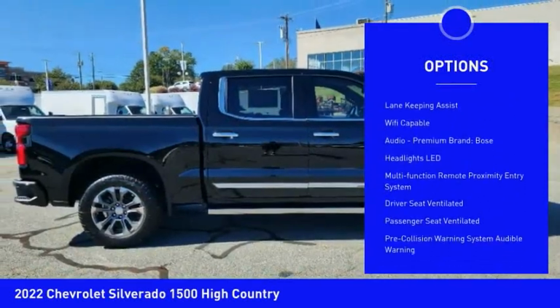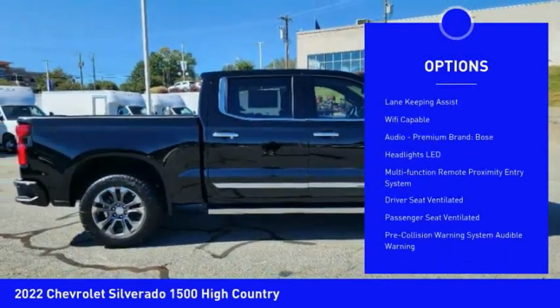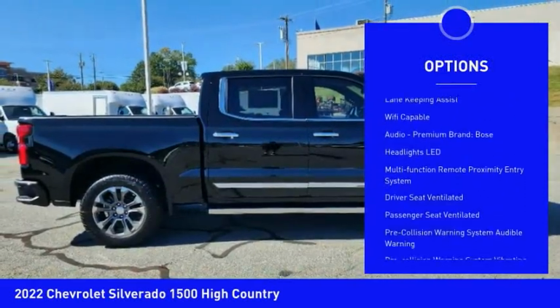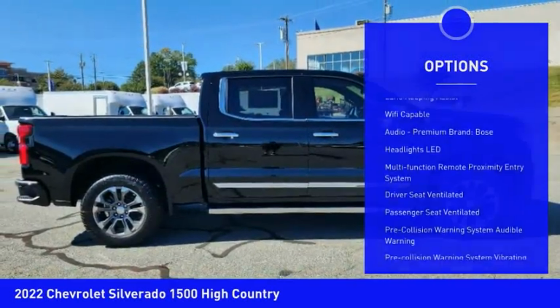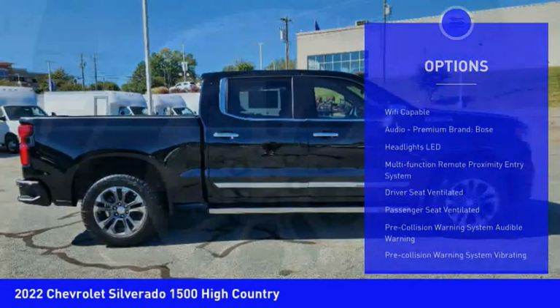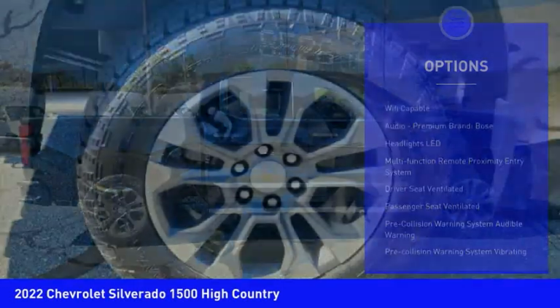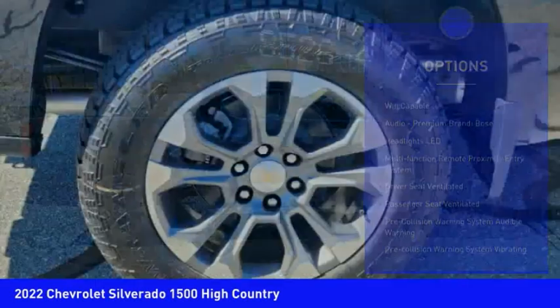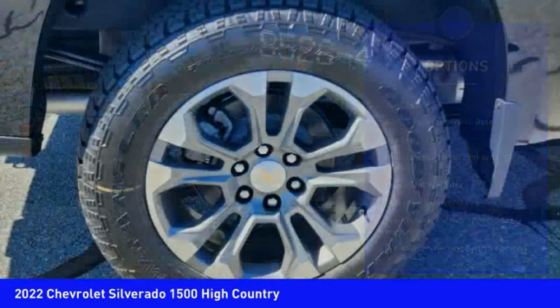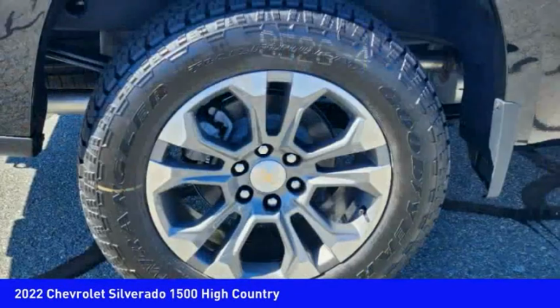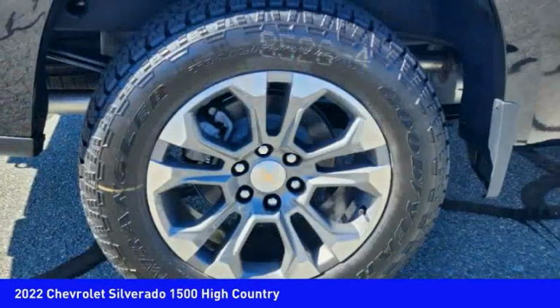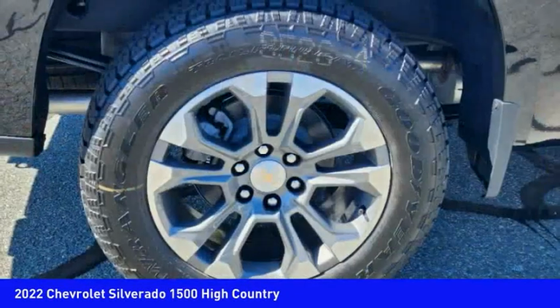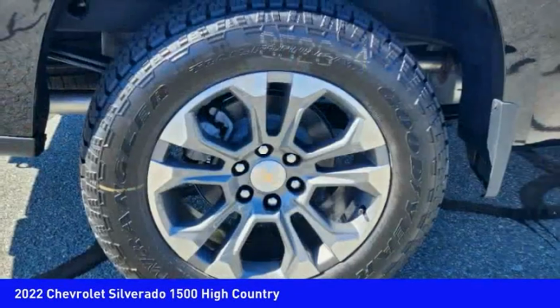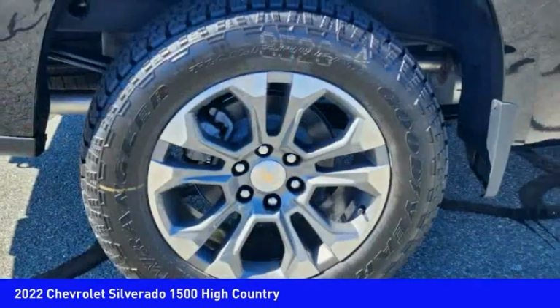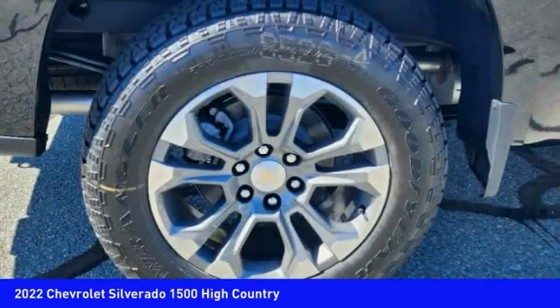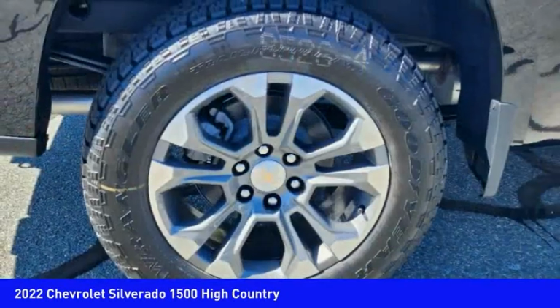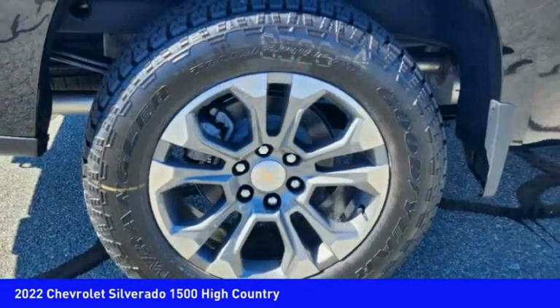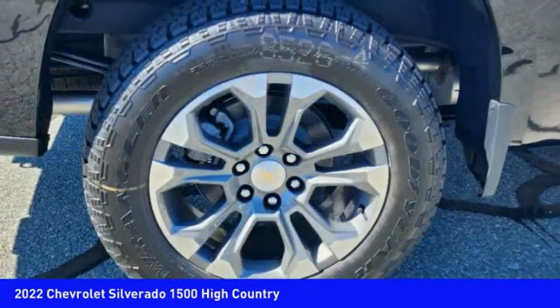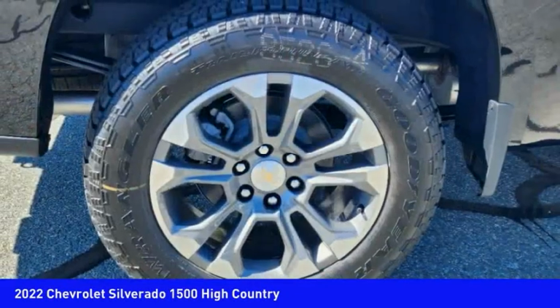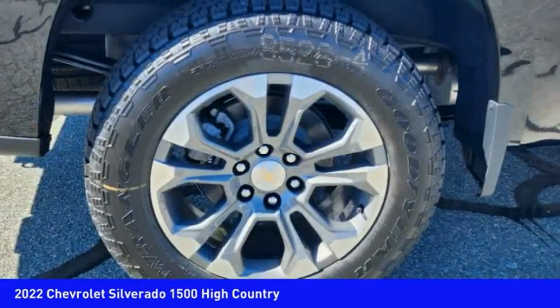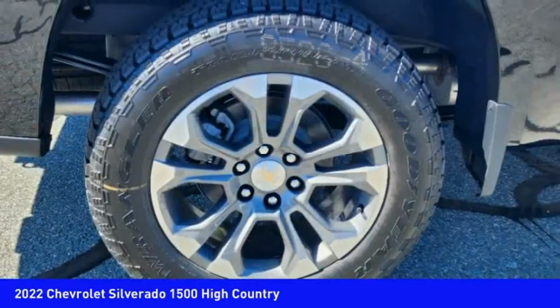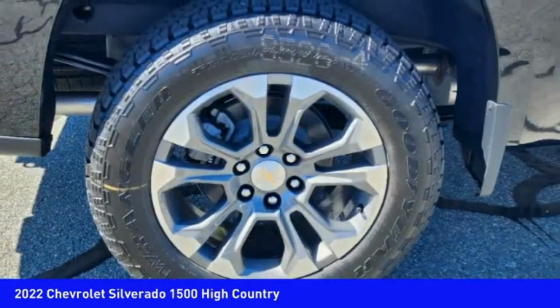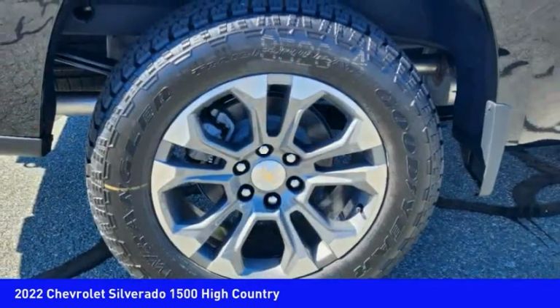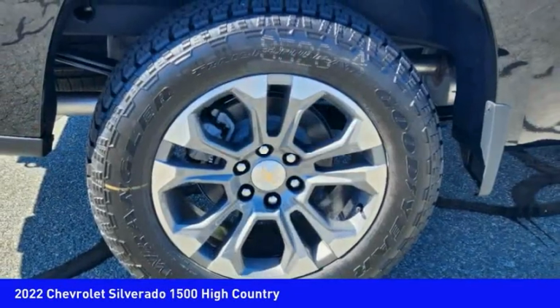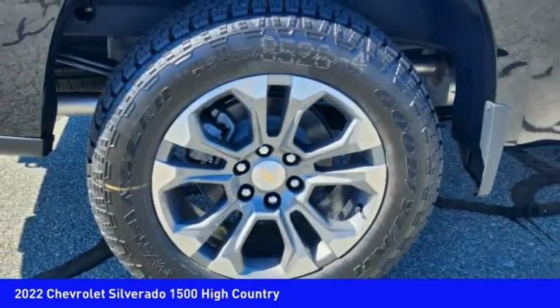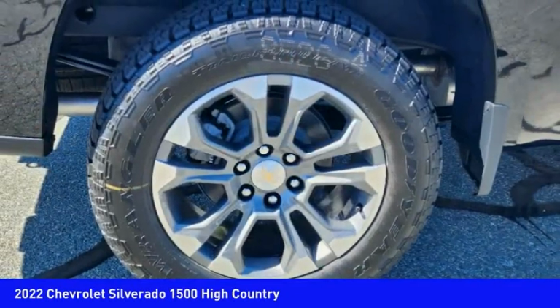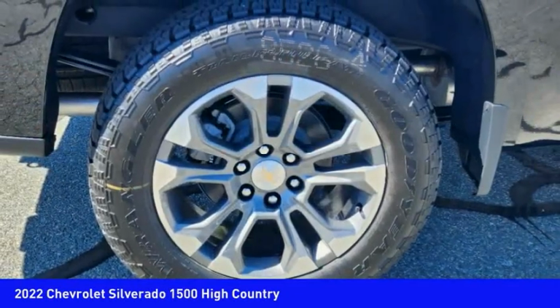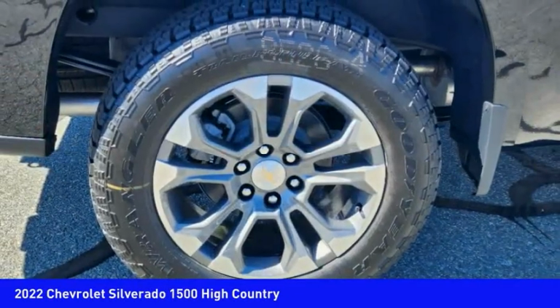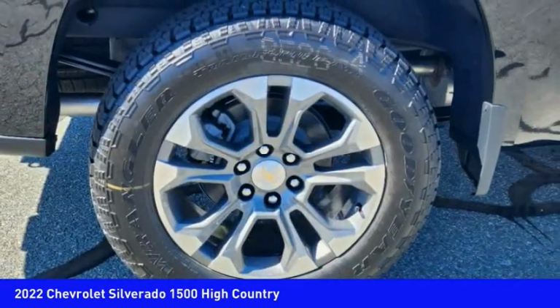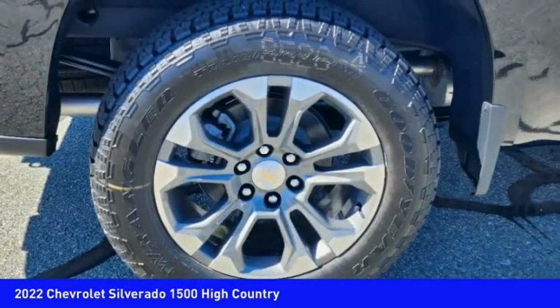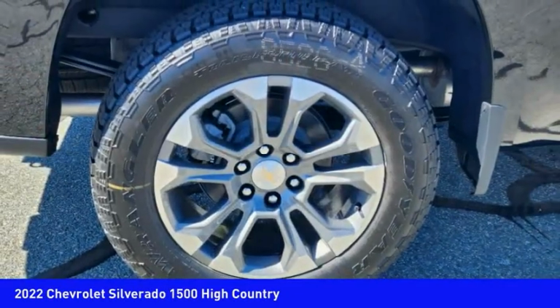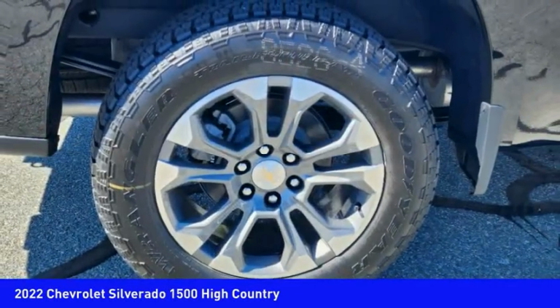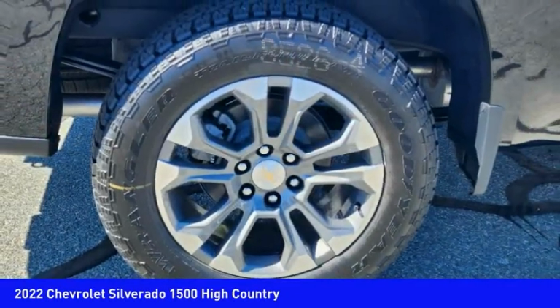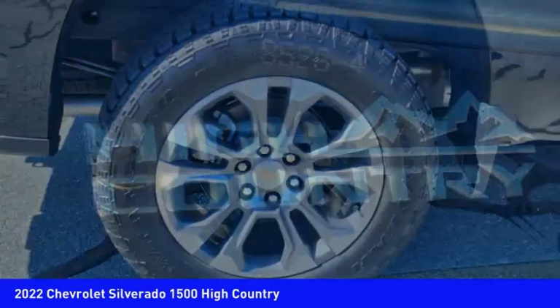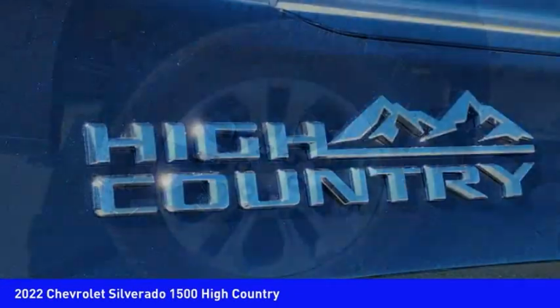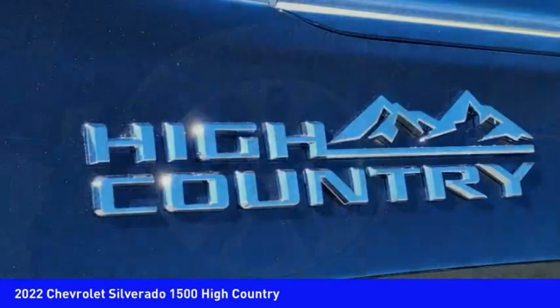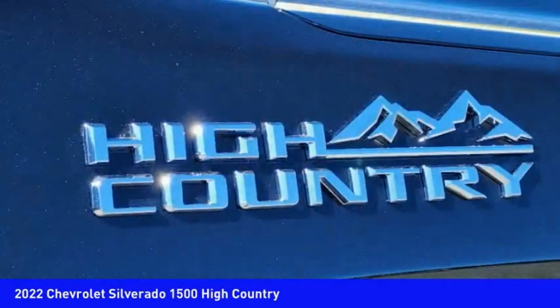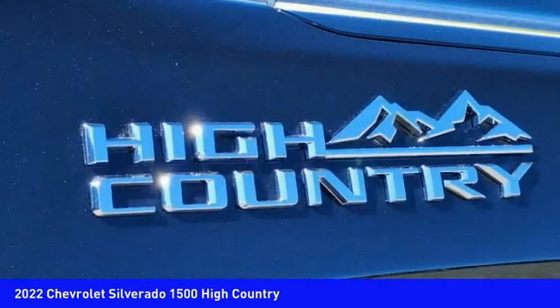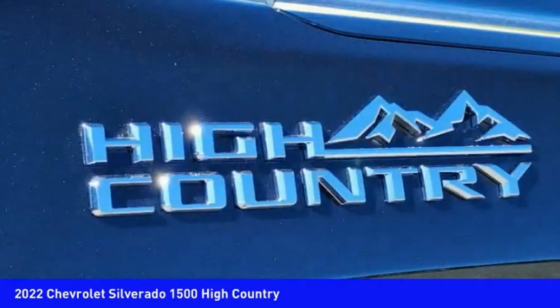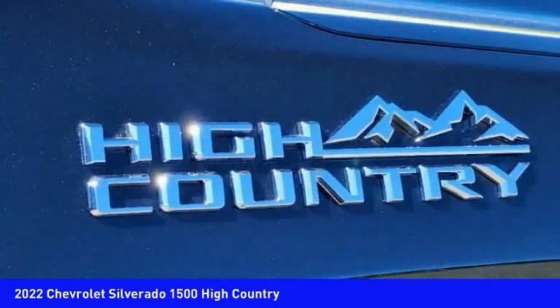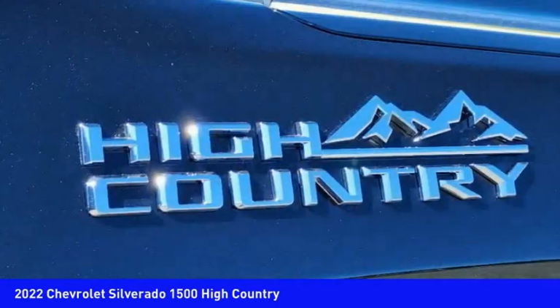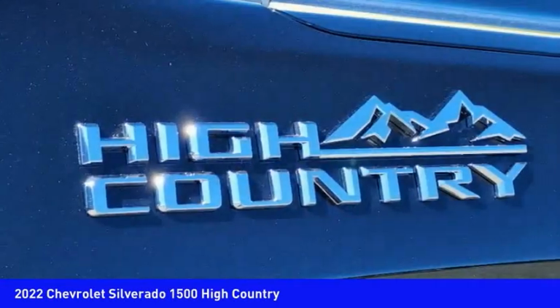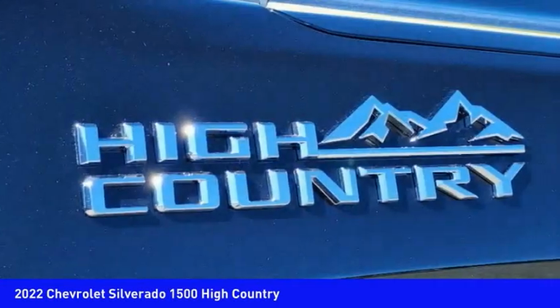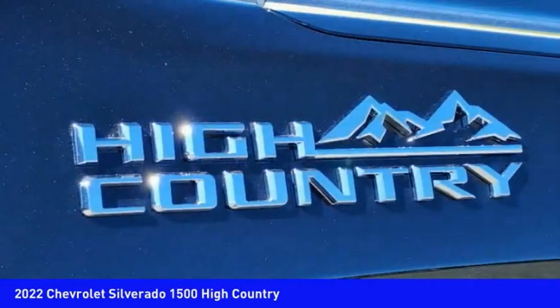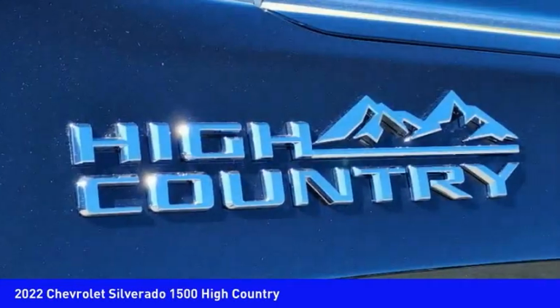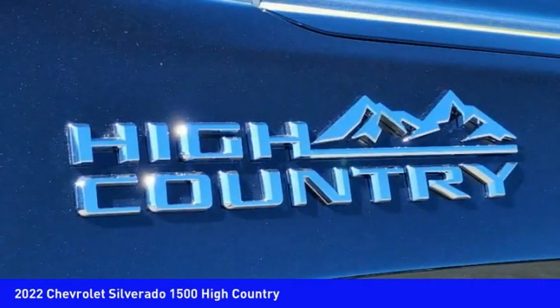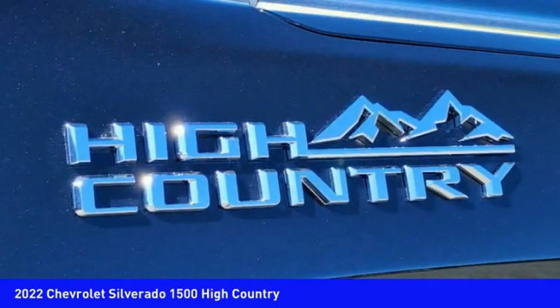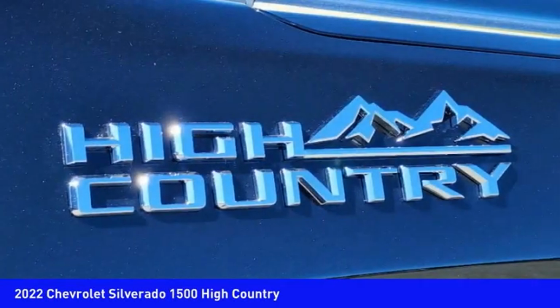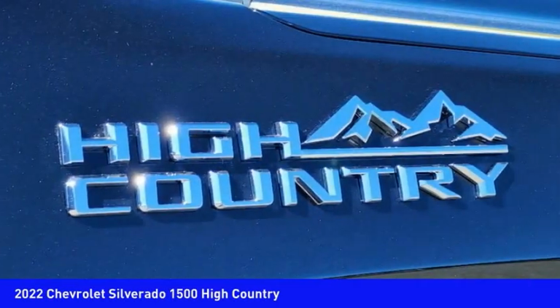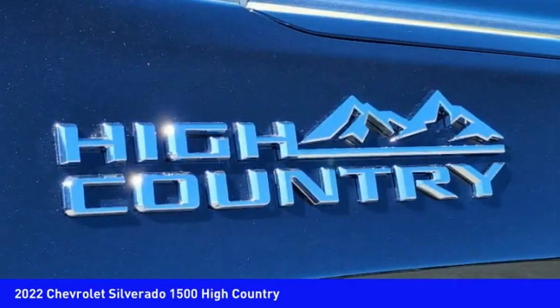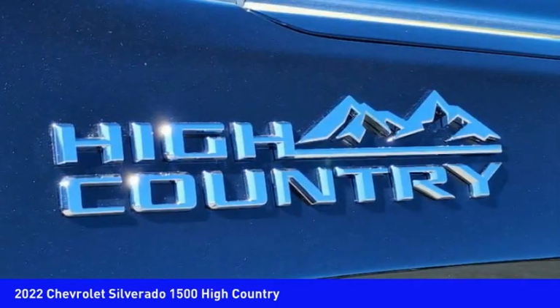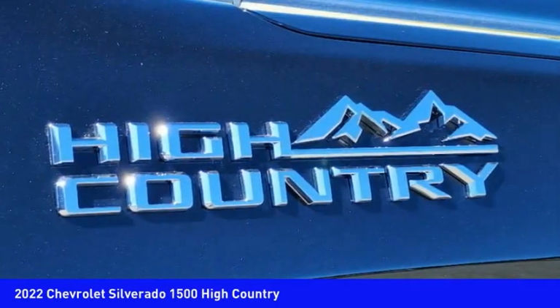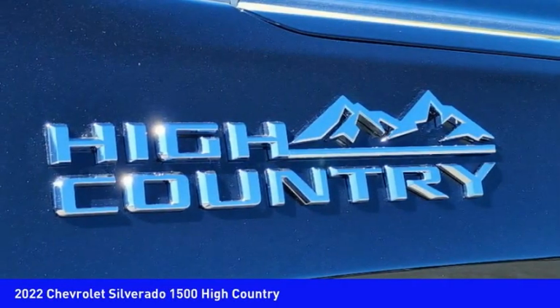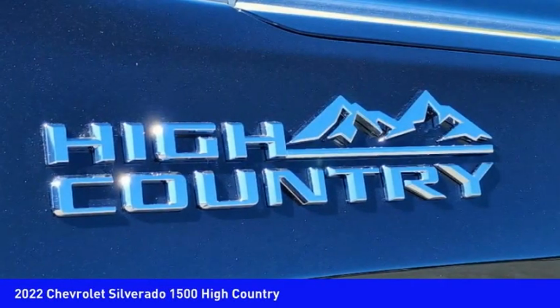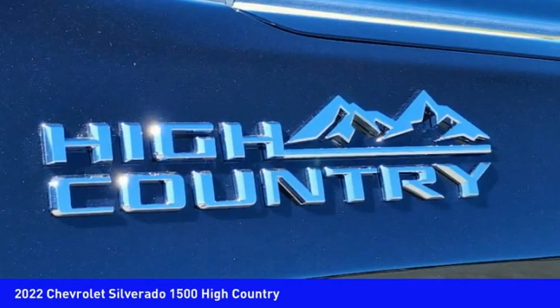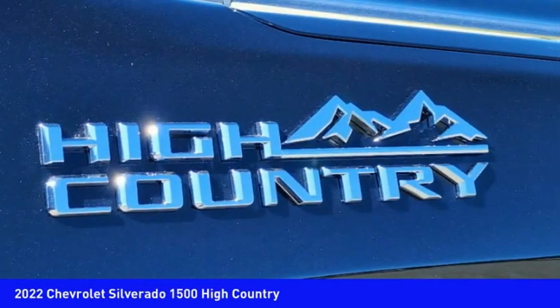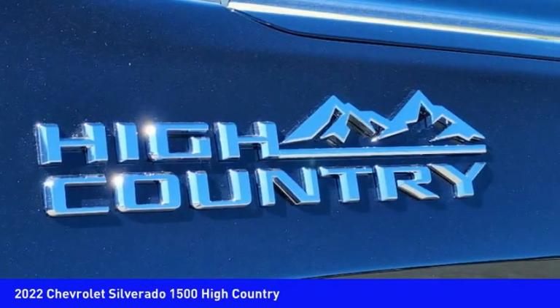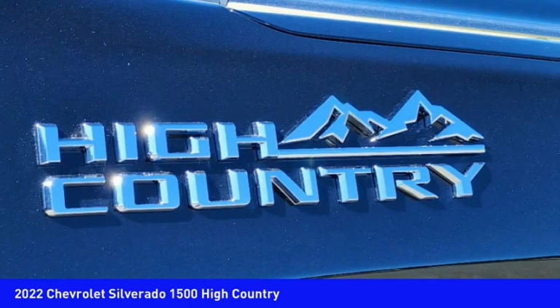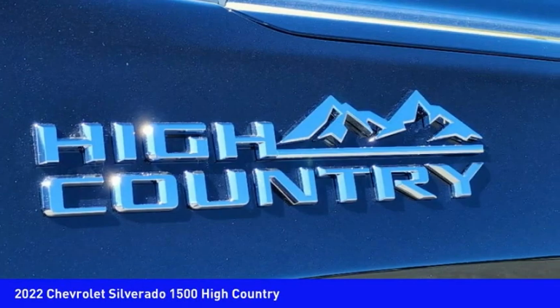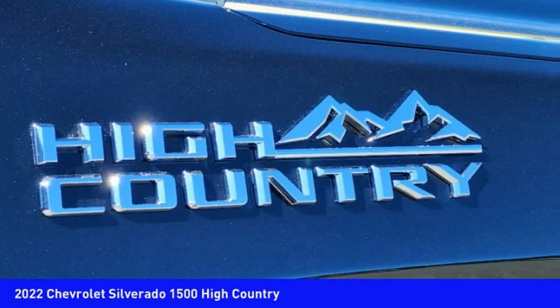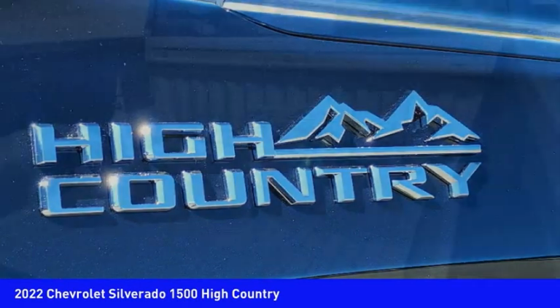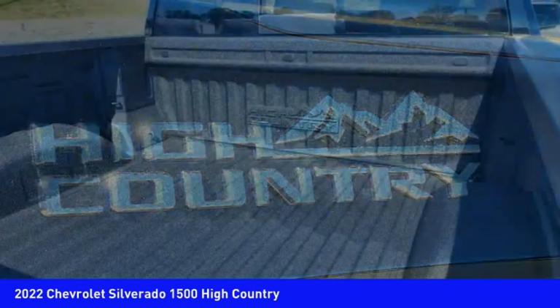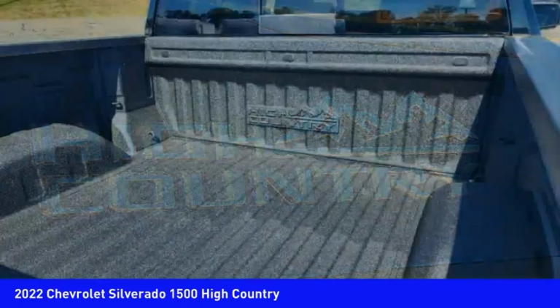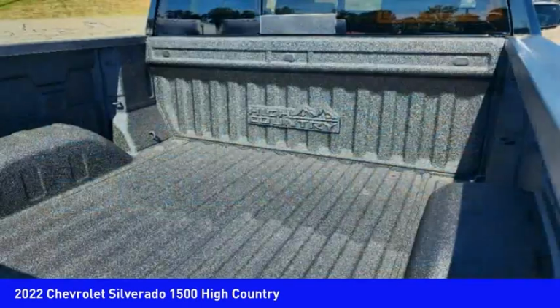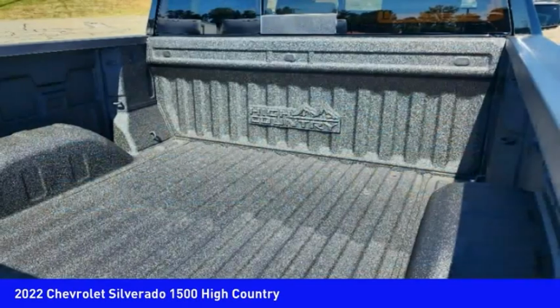Traction control, stability control, front suspension type strut, roll stability control, and rear step bumper.